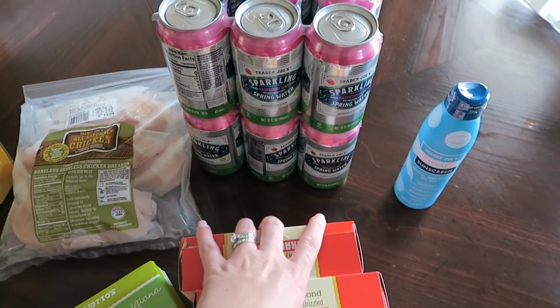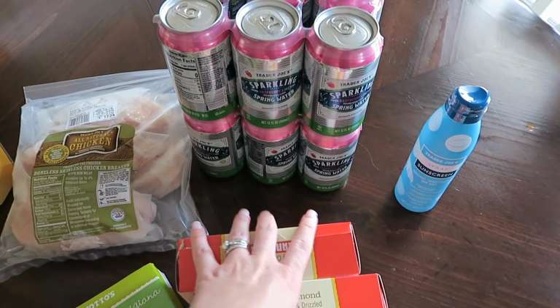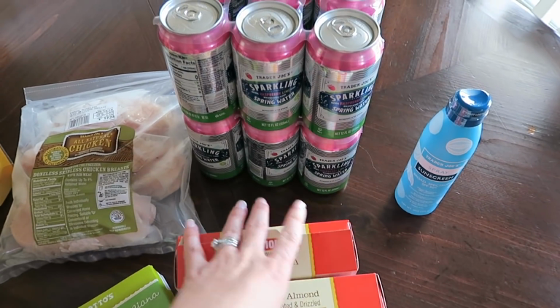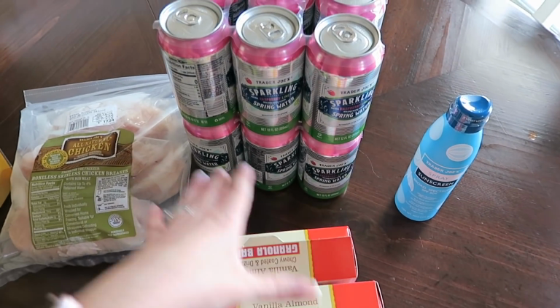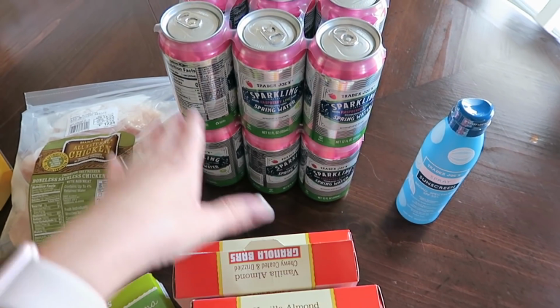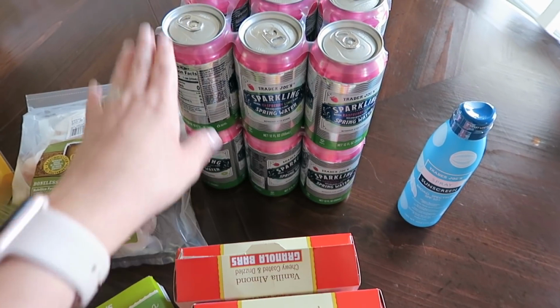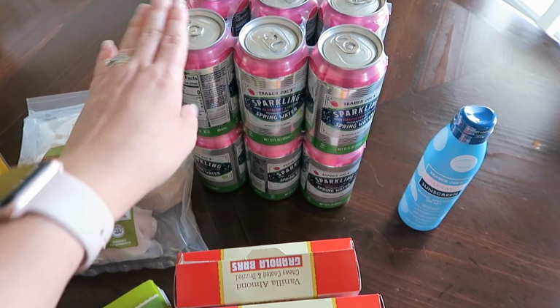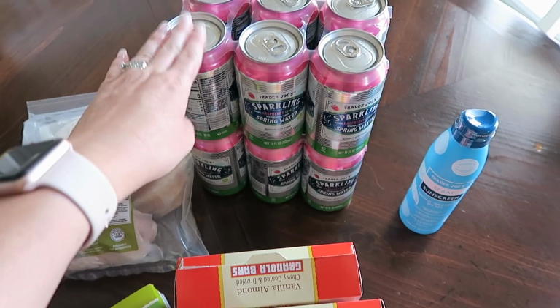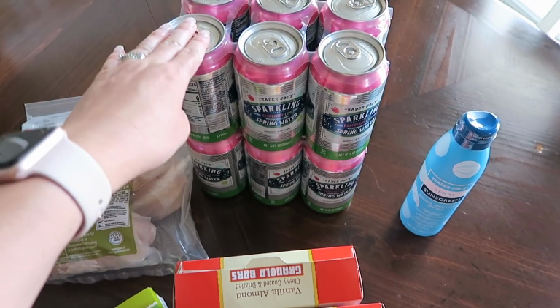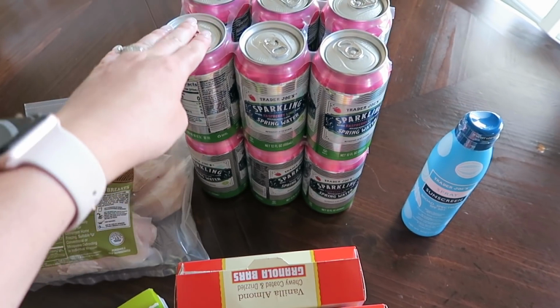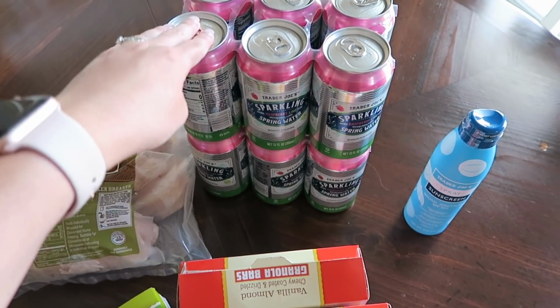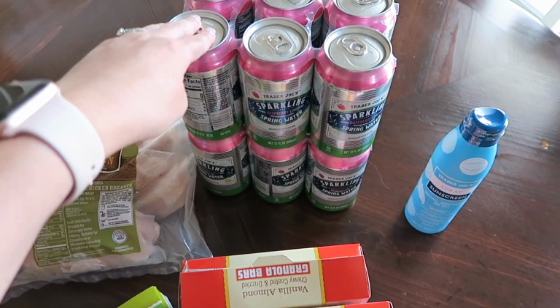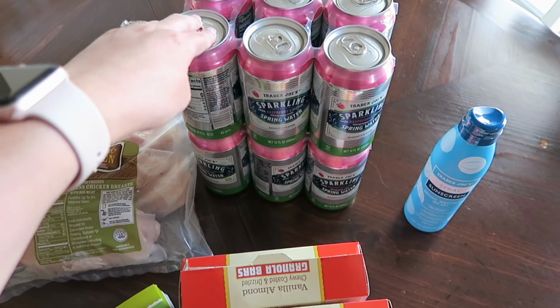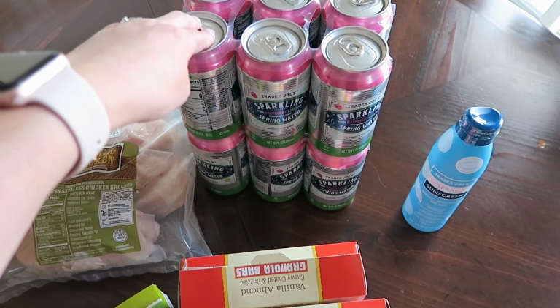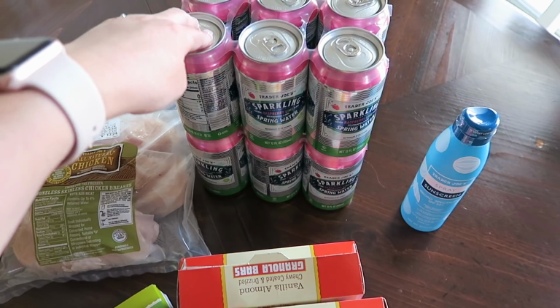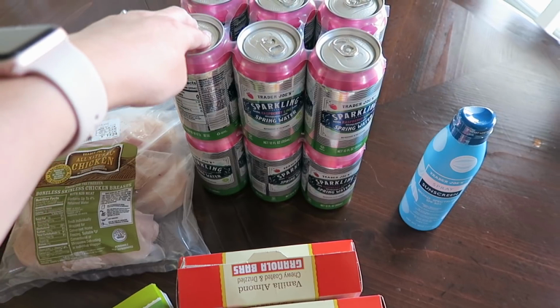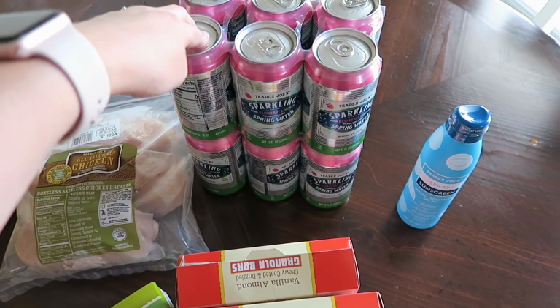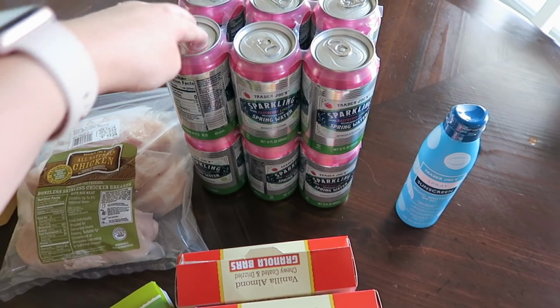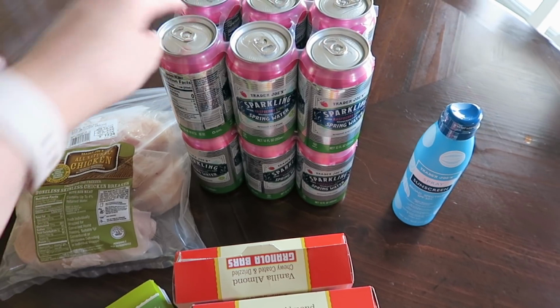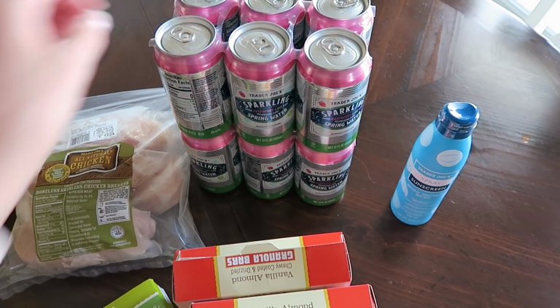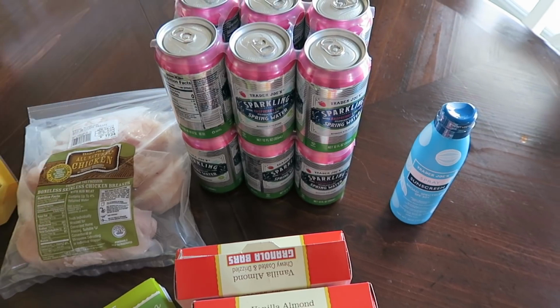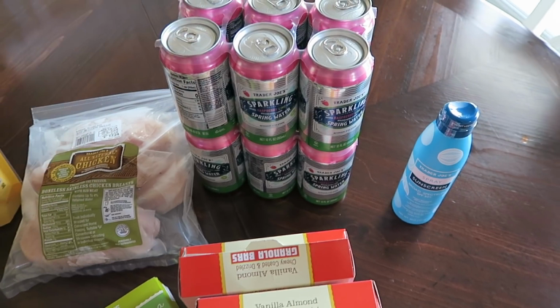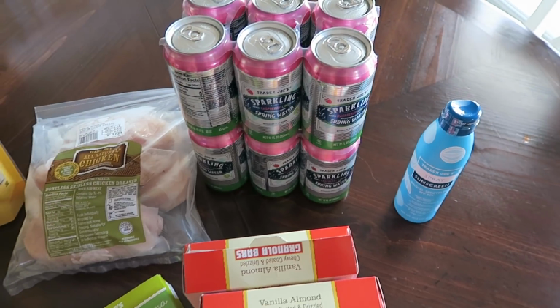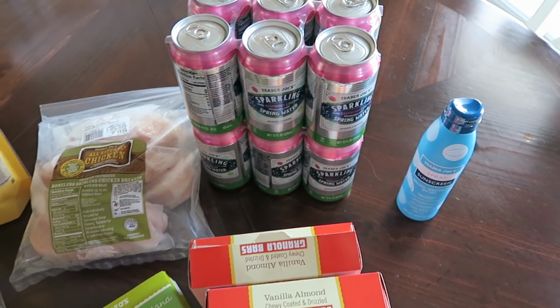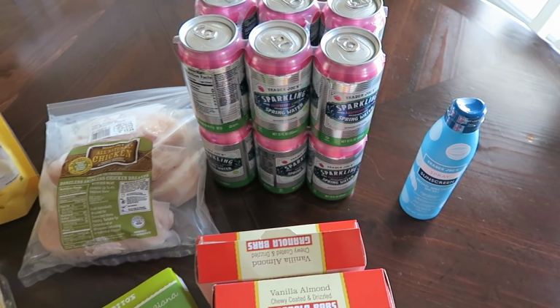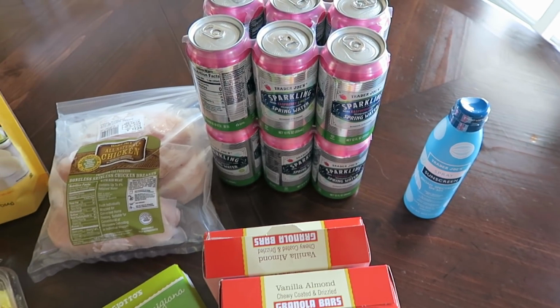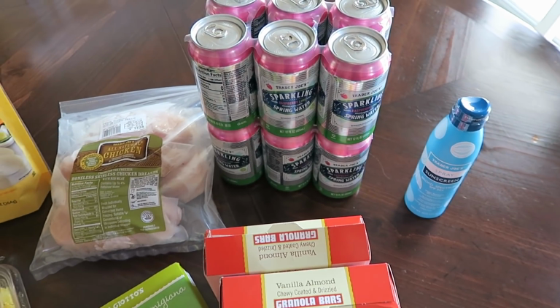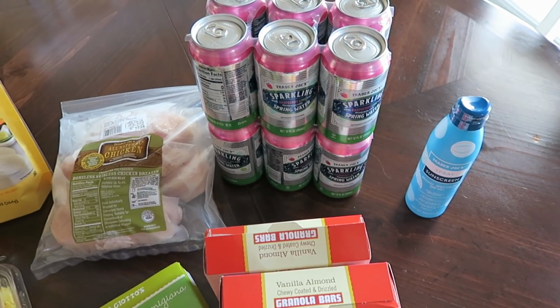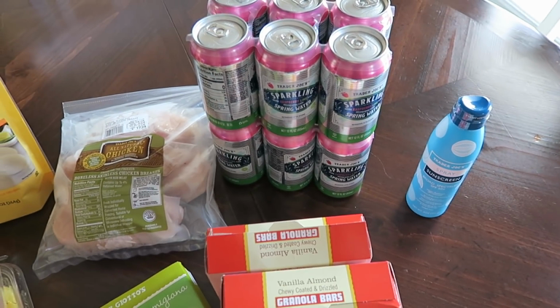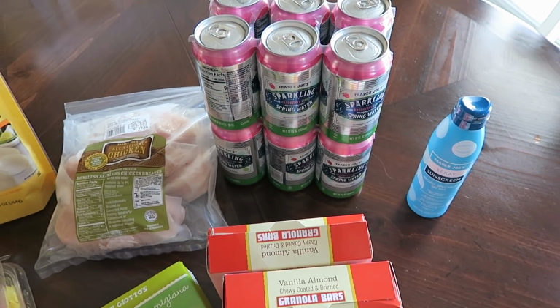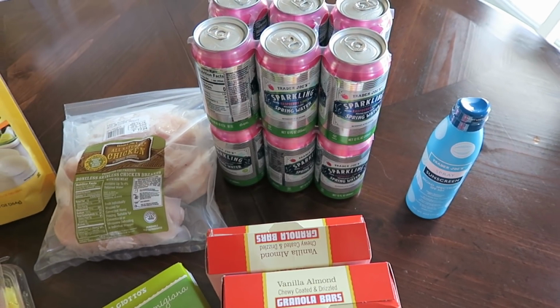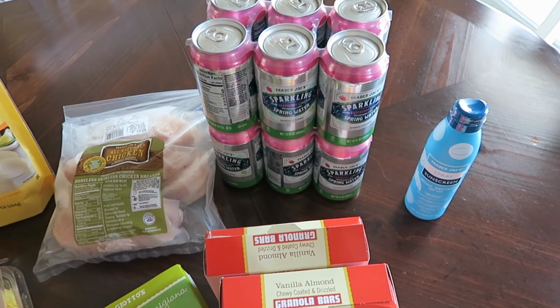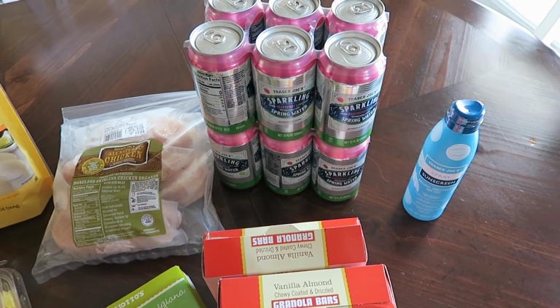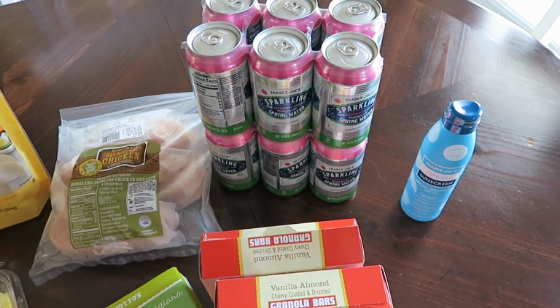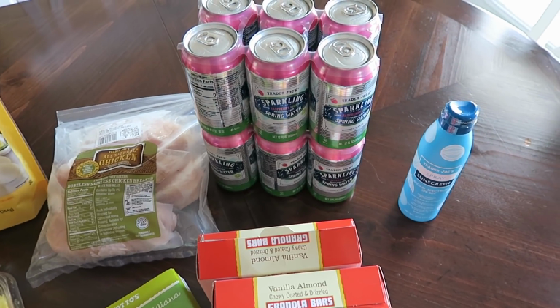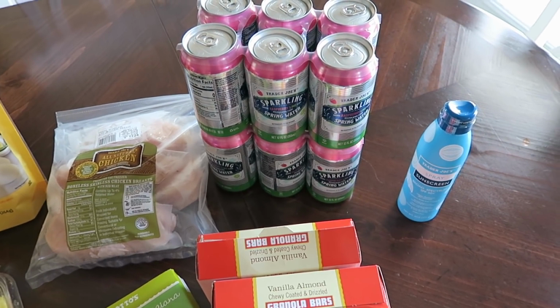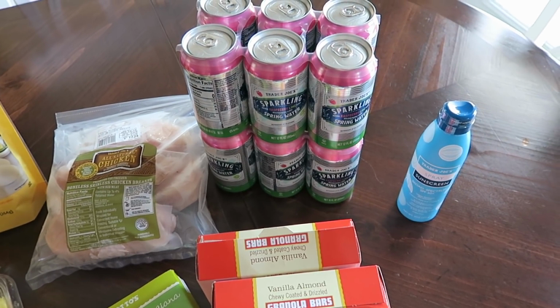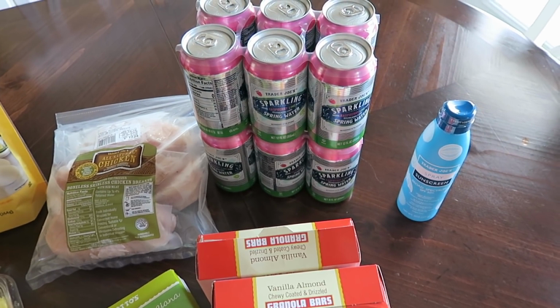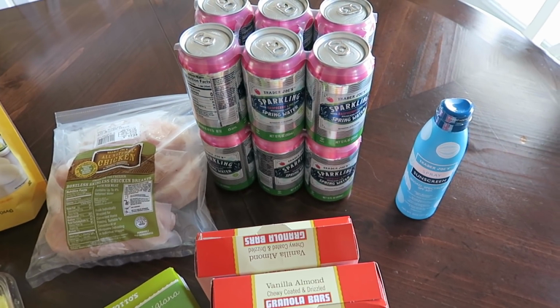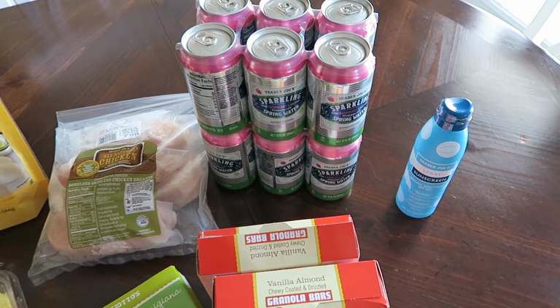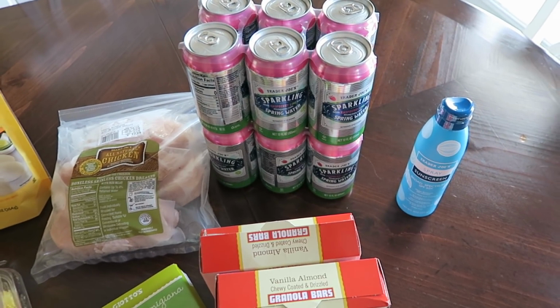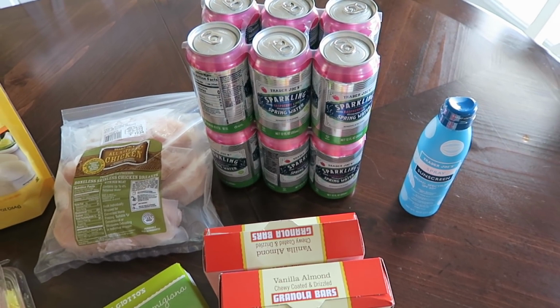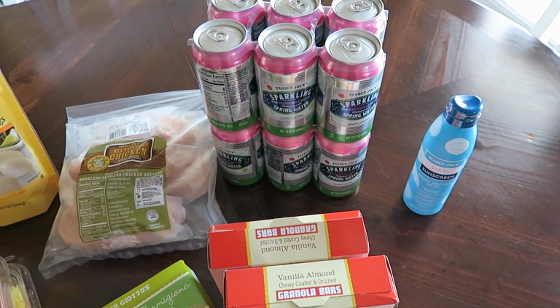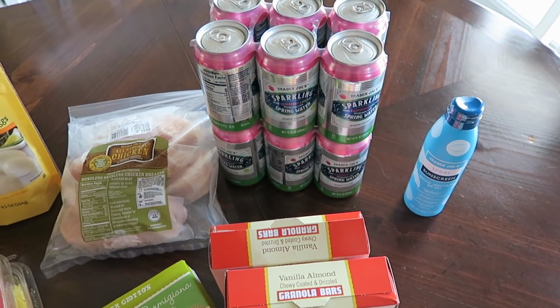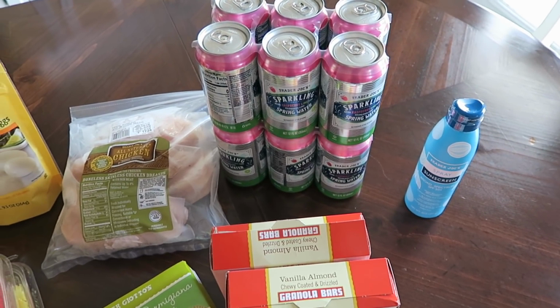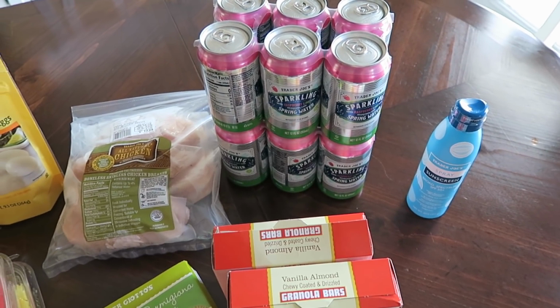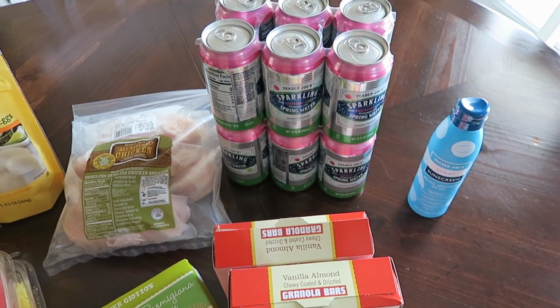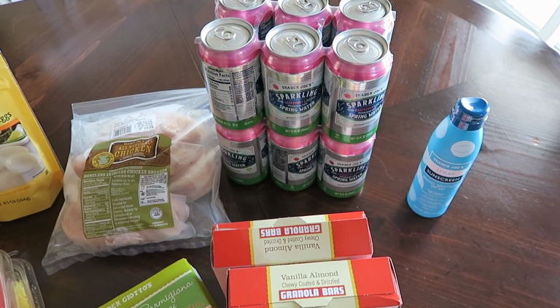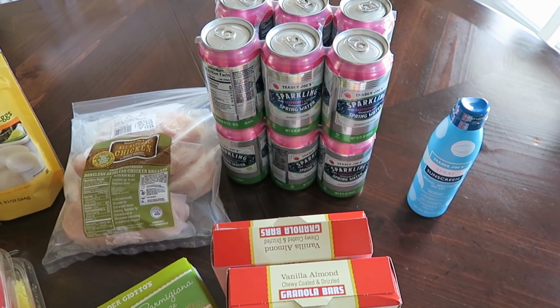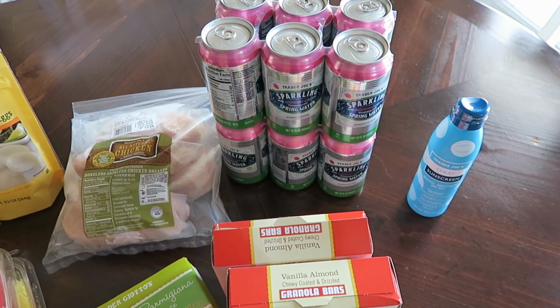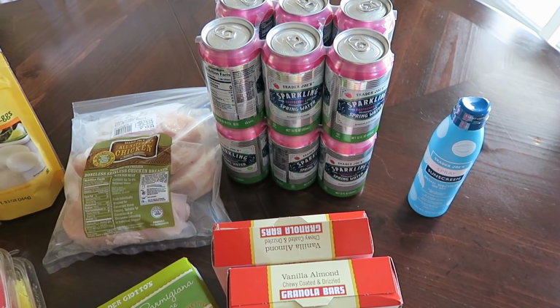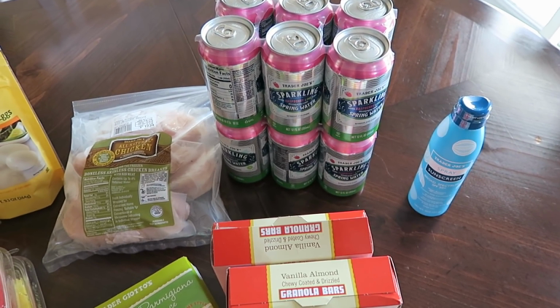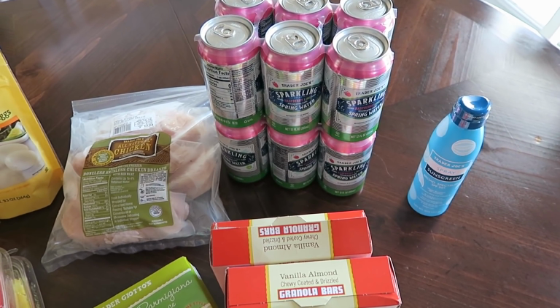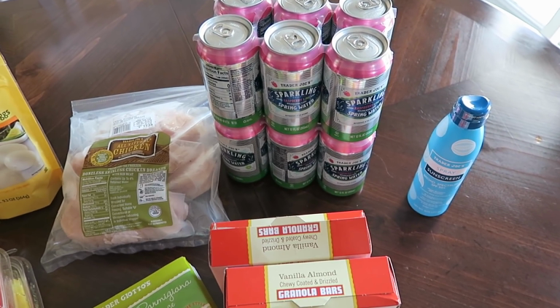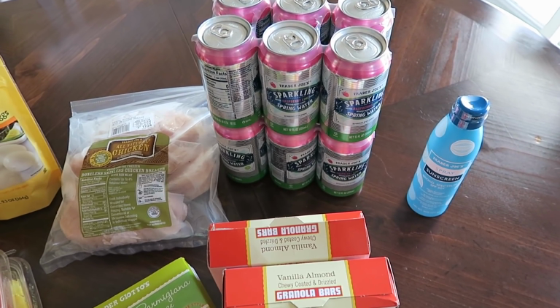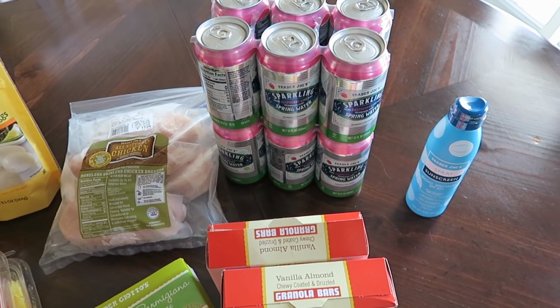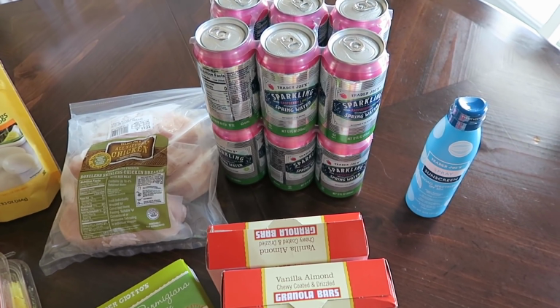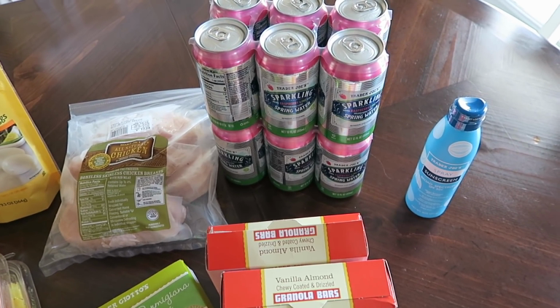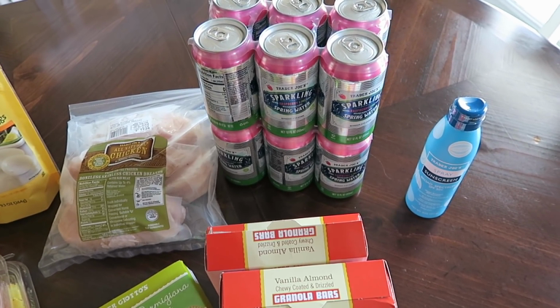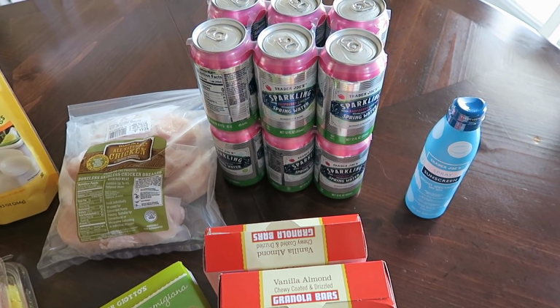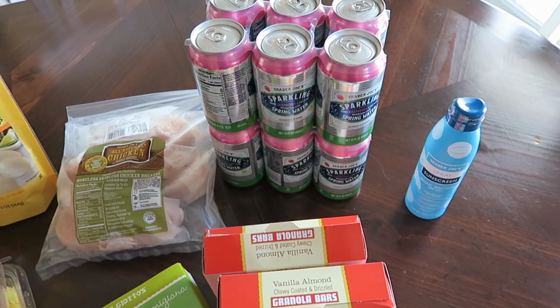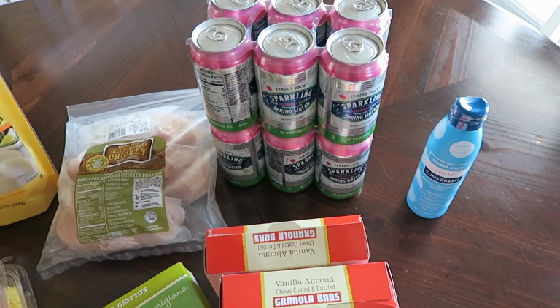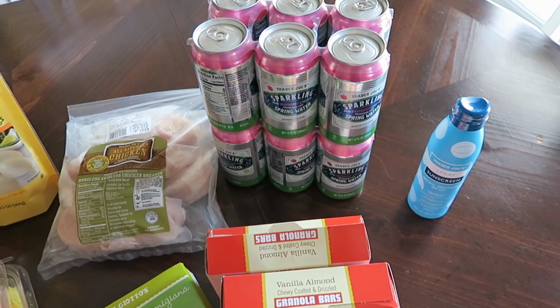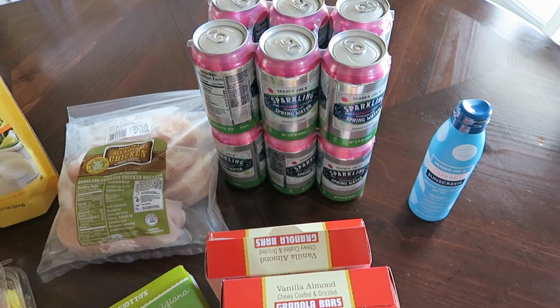I also picked up two things of the sparkling raspberry lime water. I love having this on hand — it's so yummy.